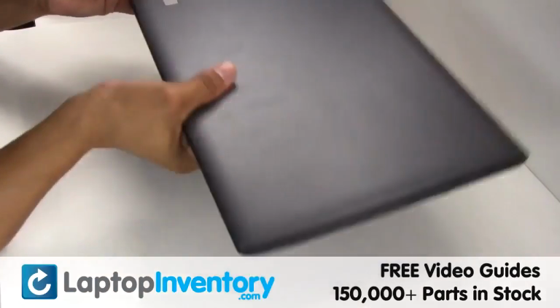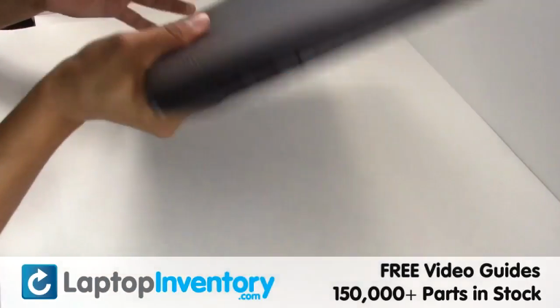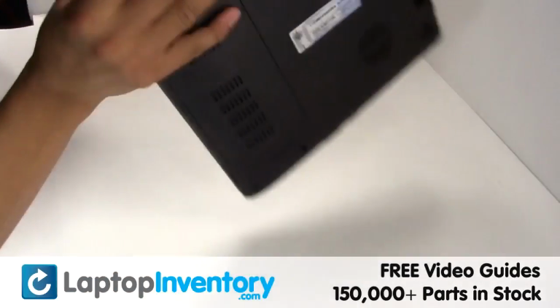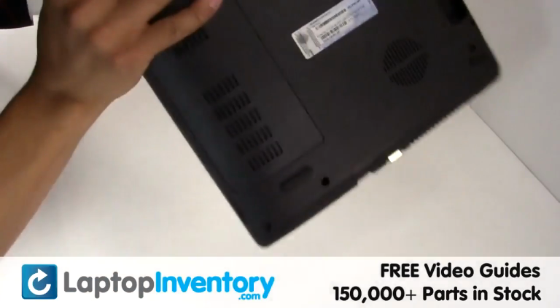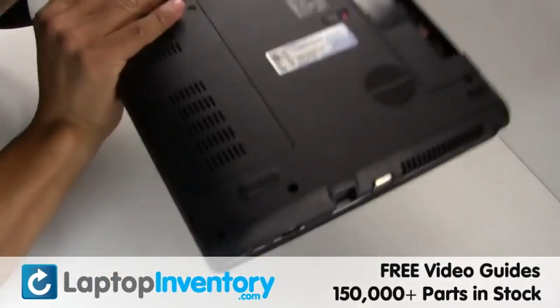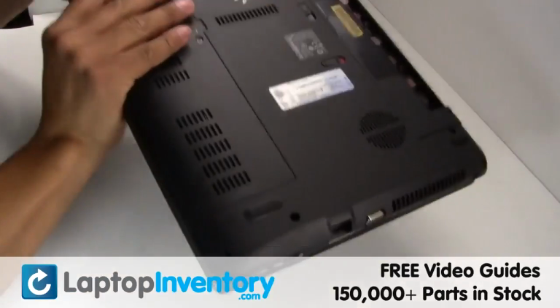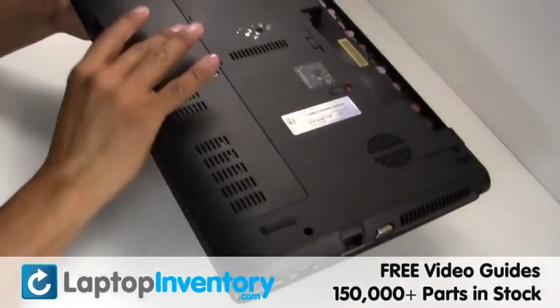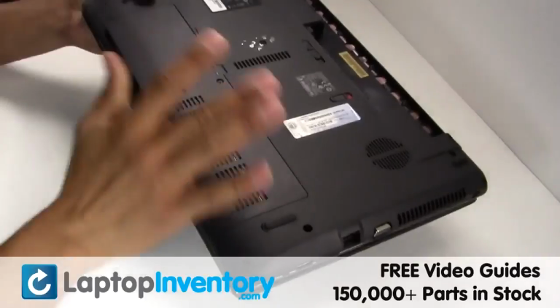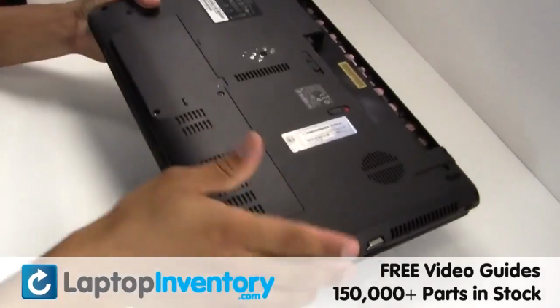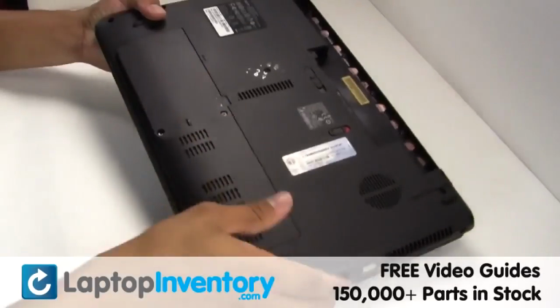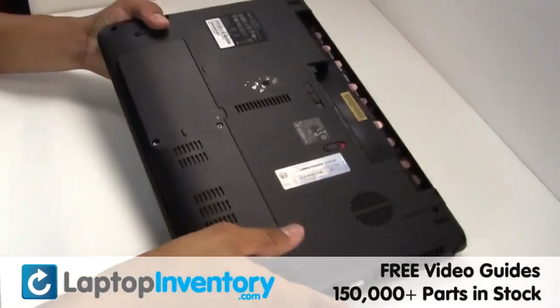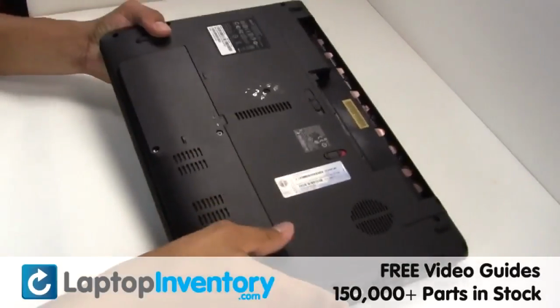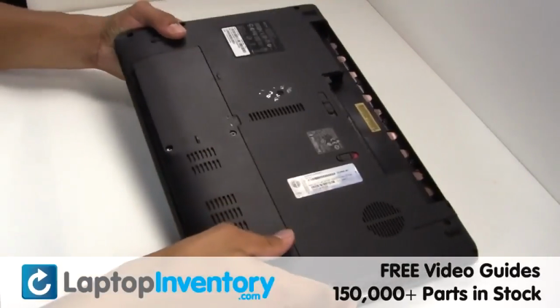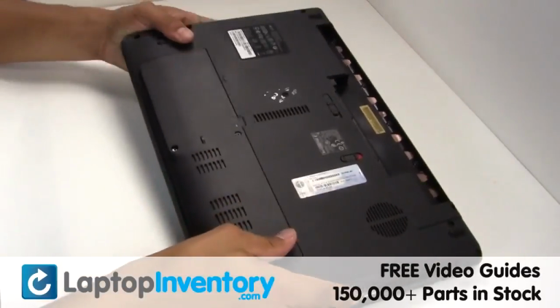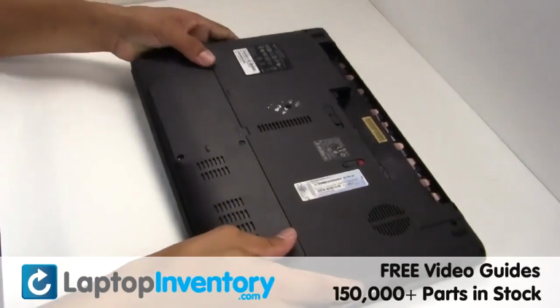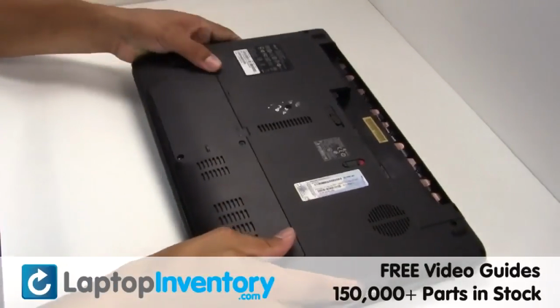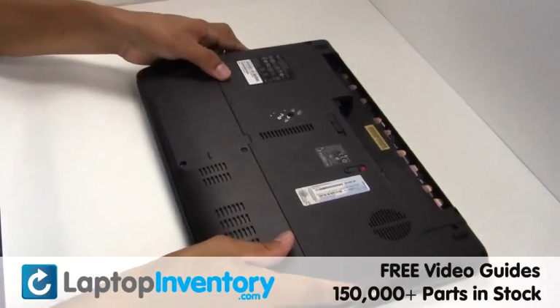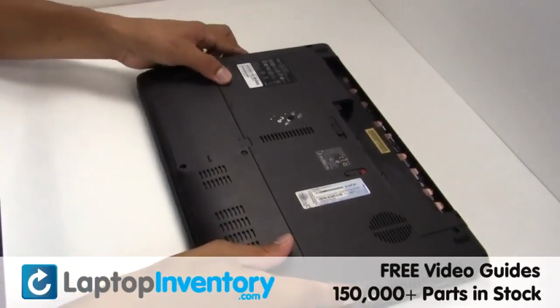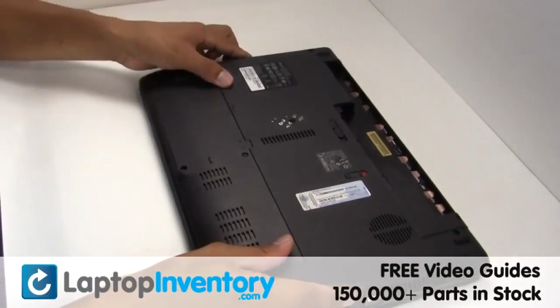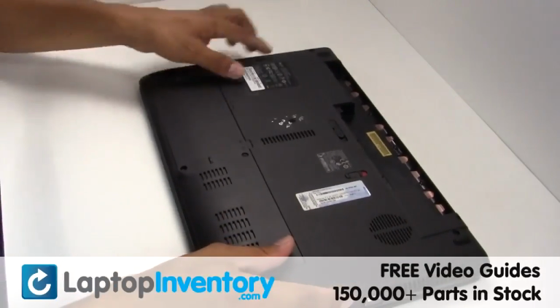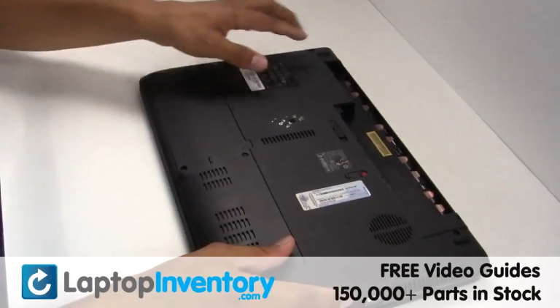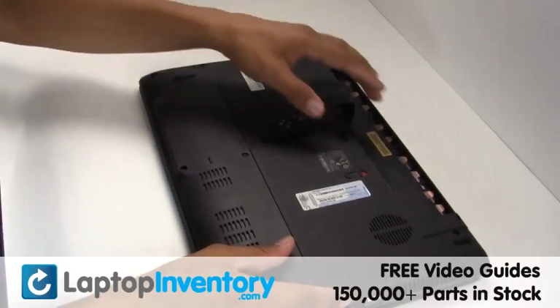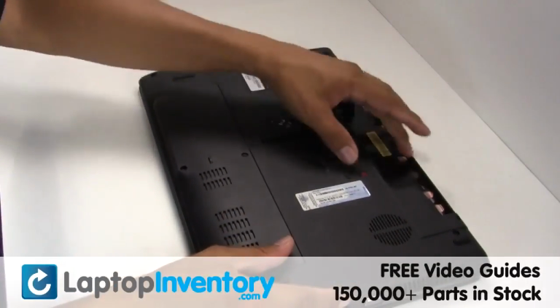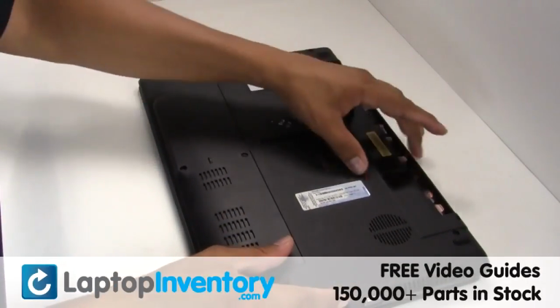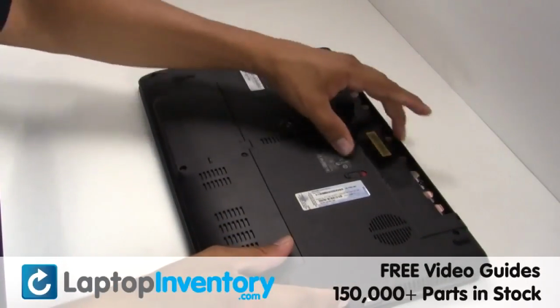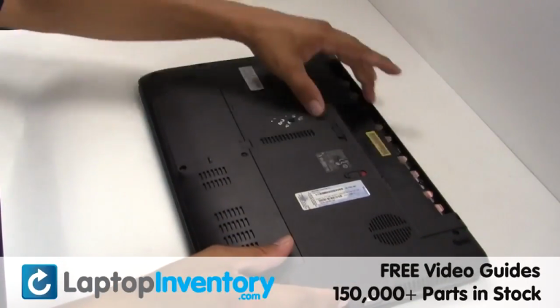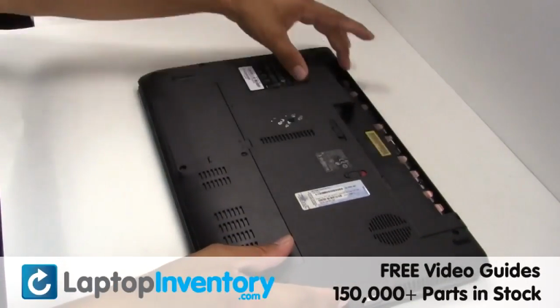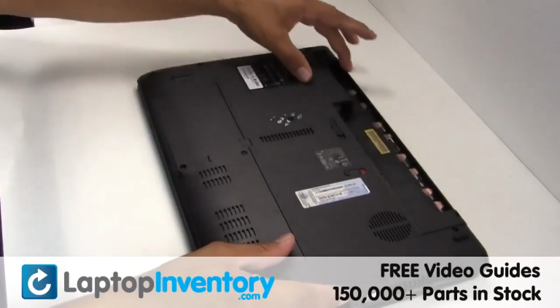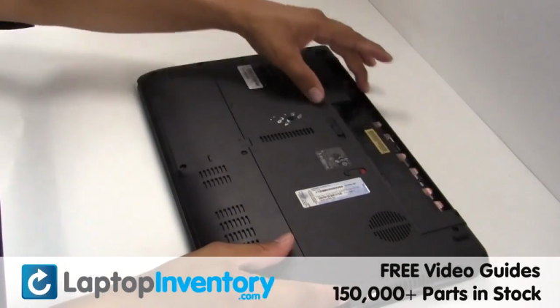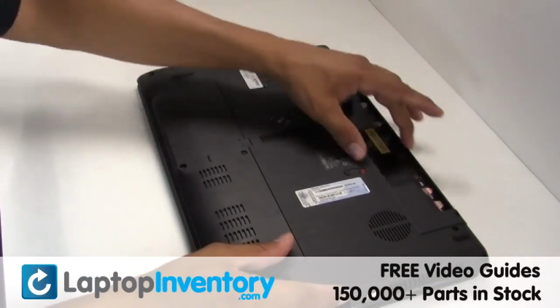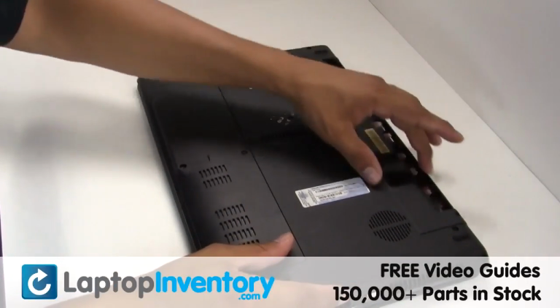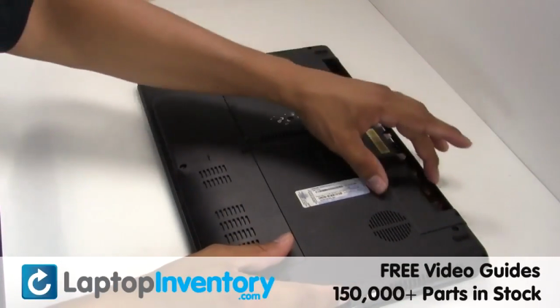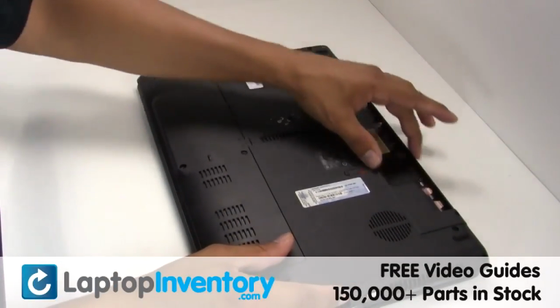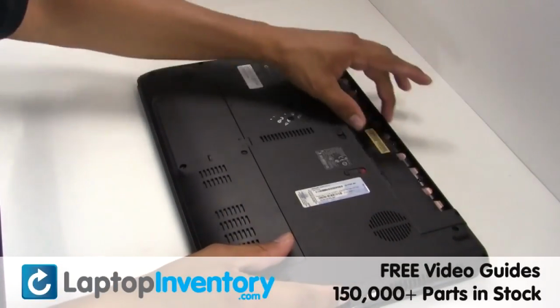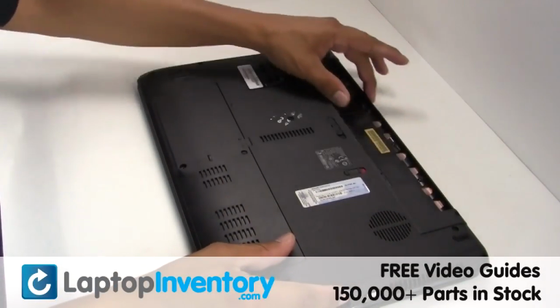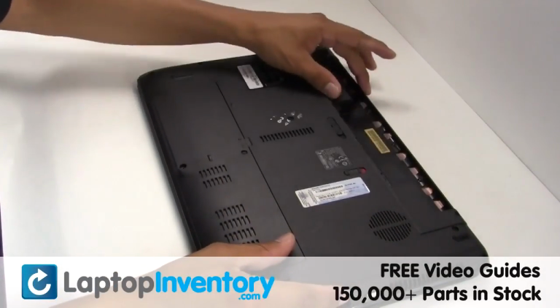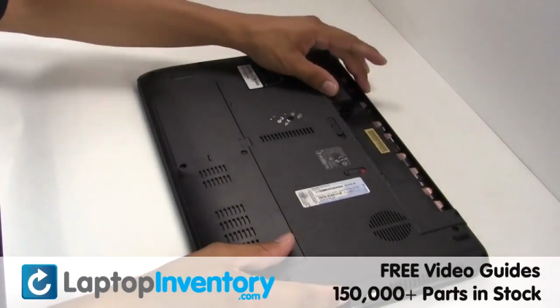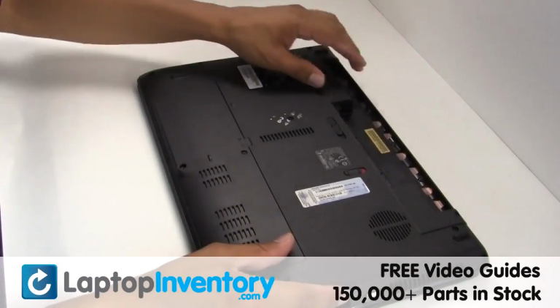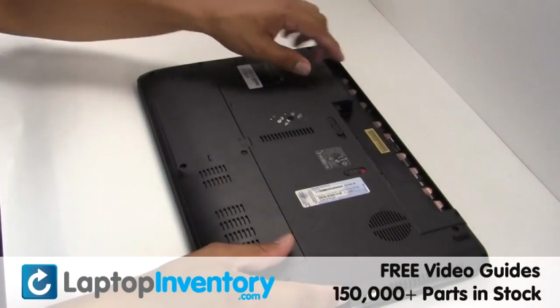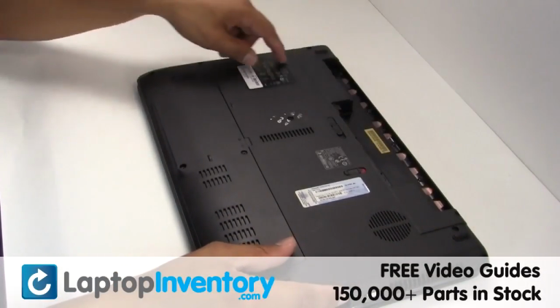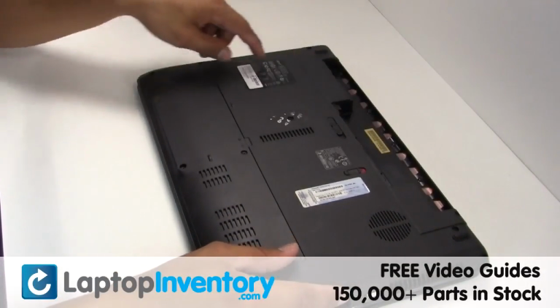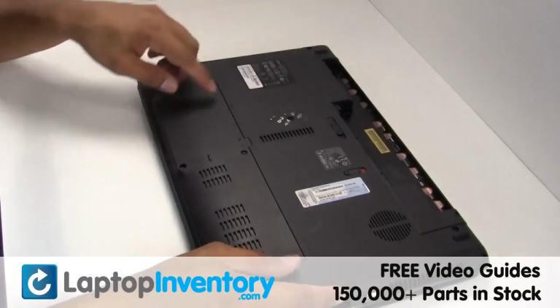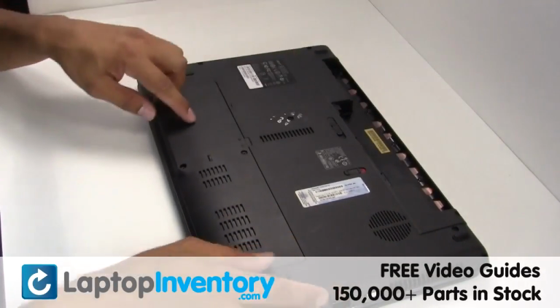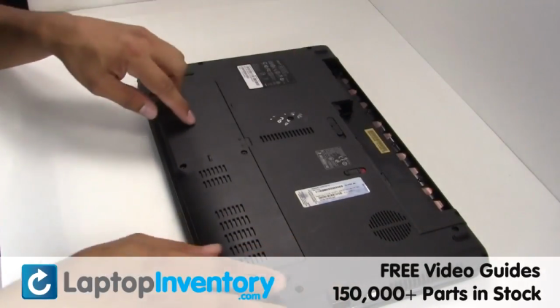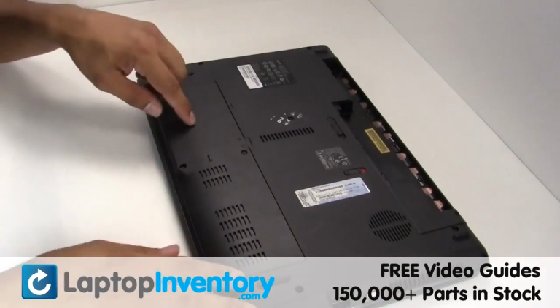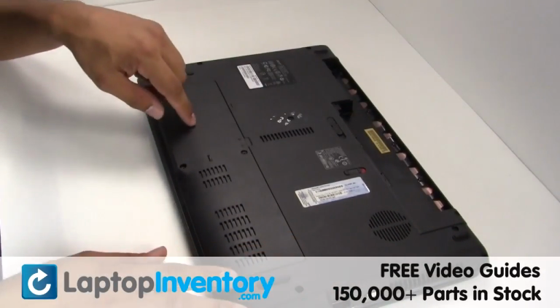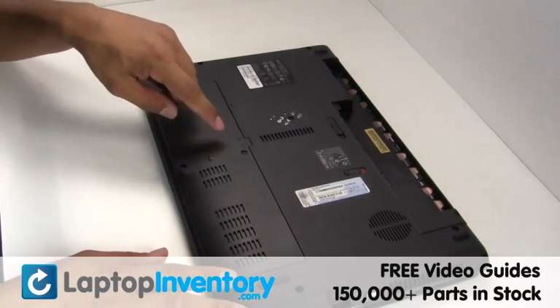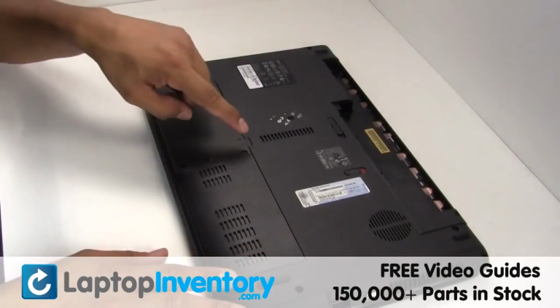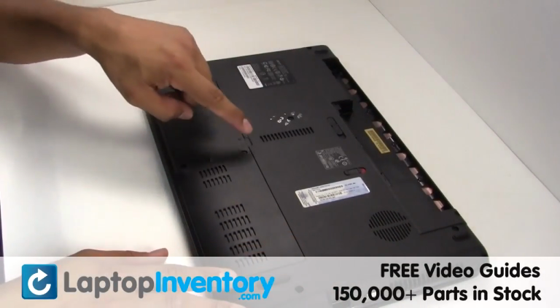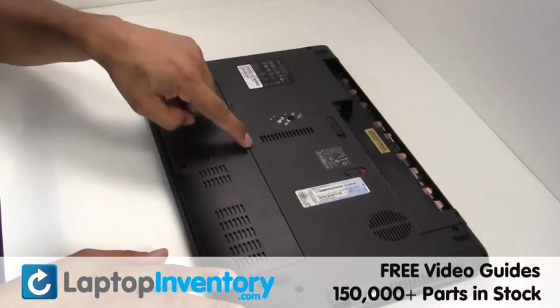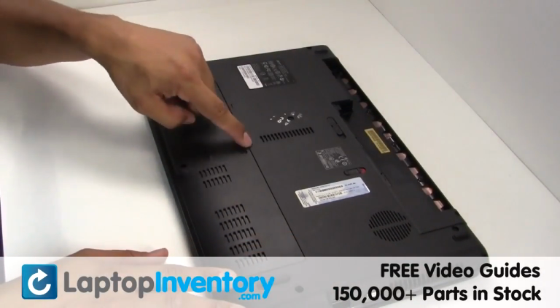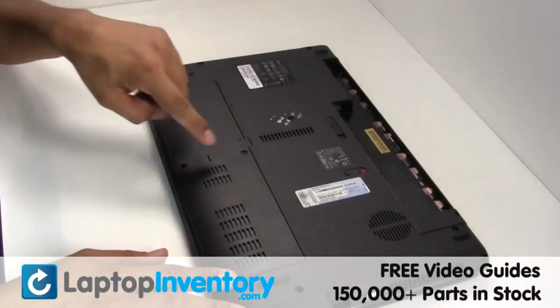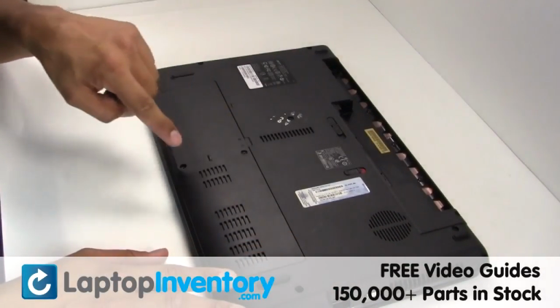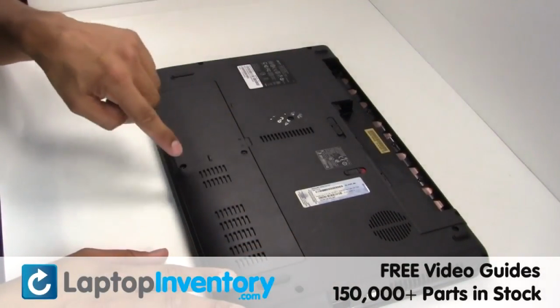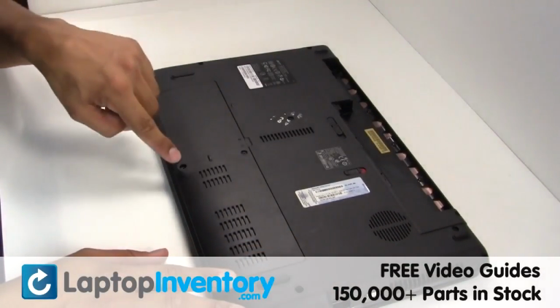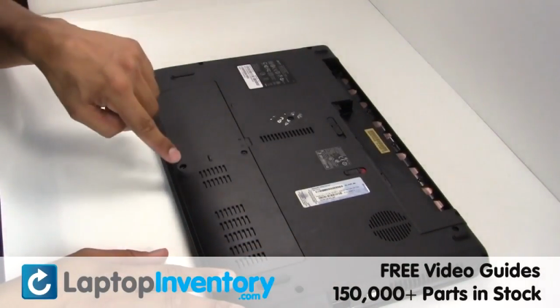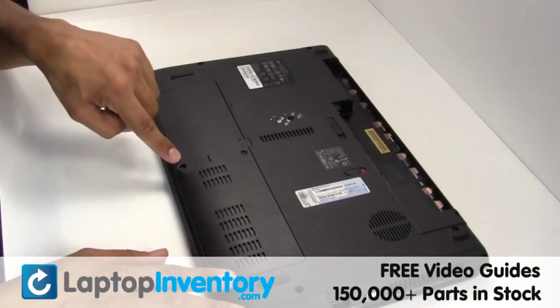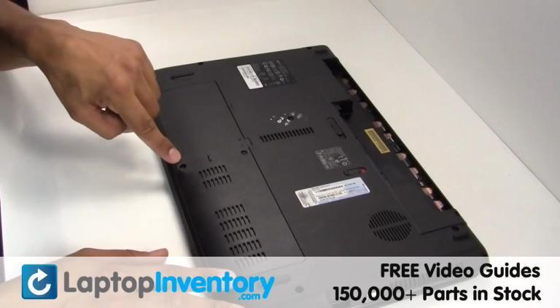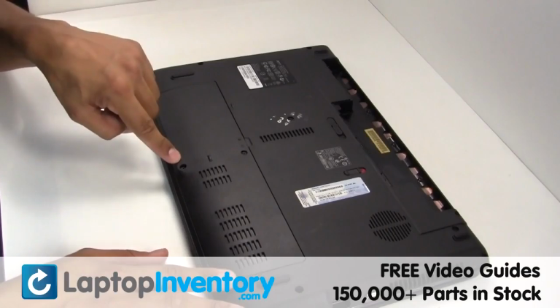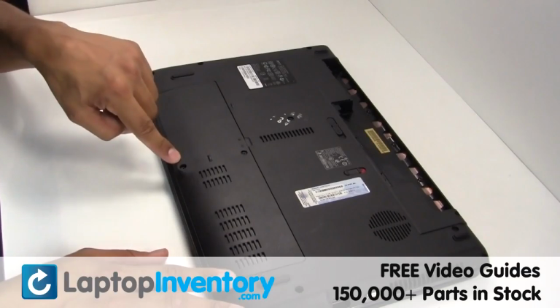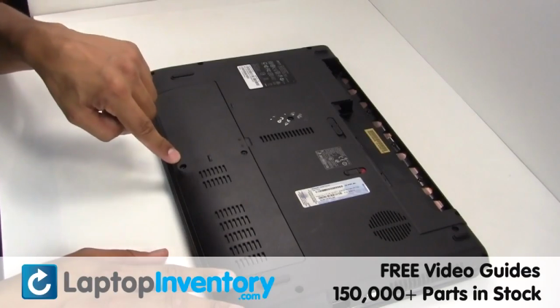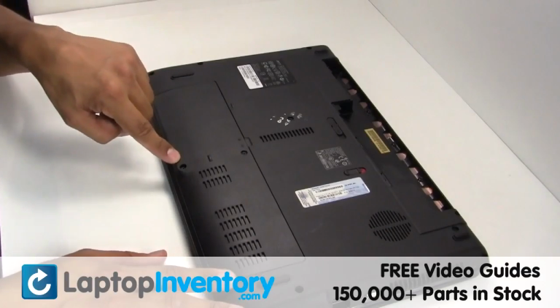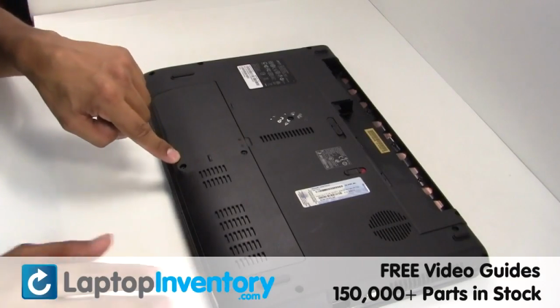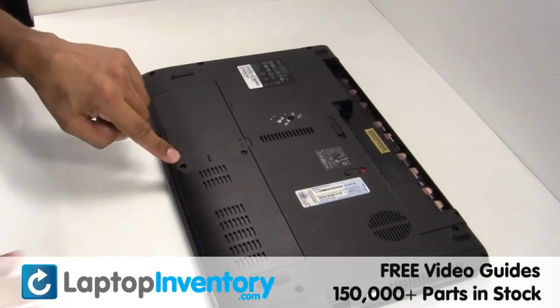Turn the laptop over. Remove the screws.